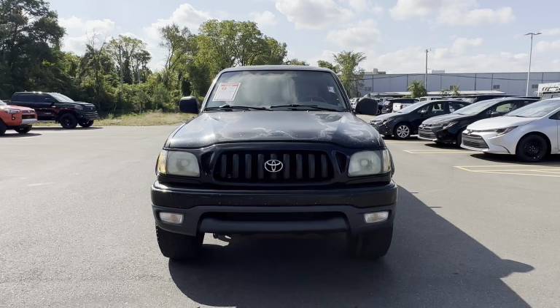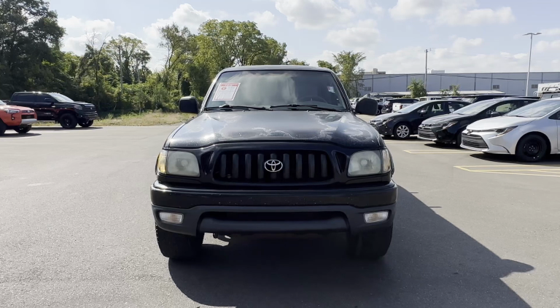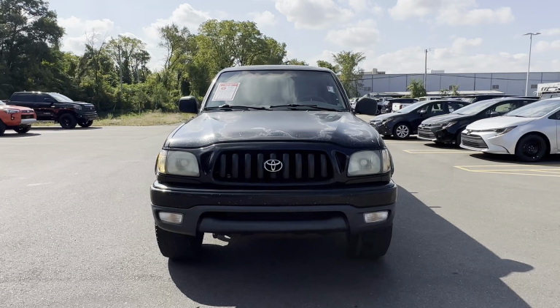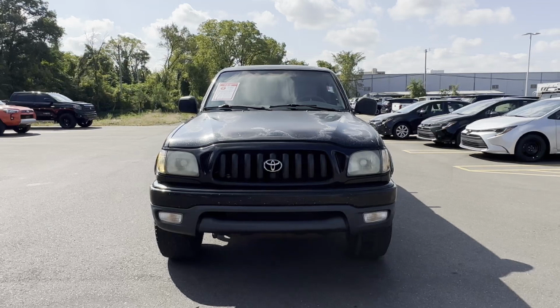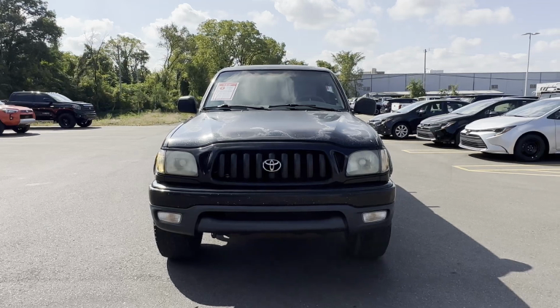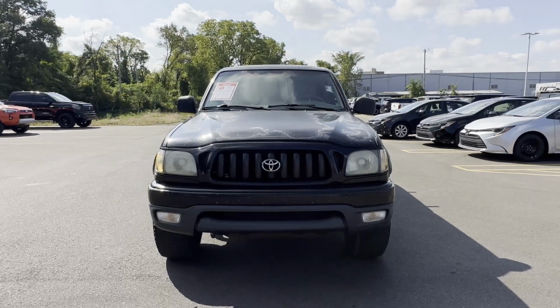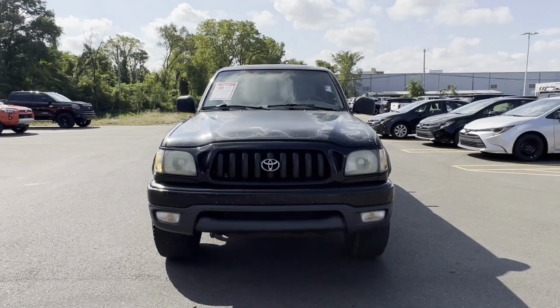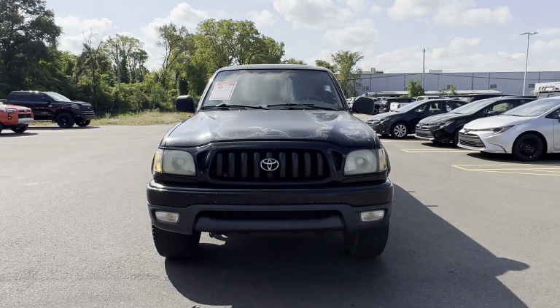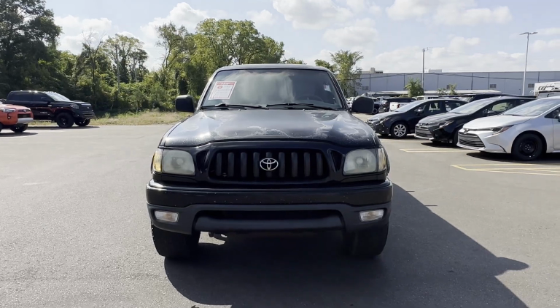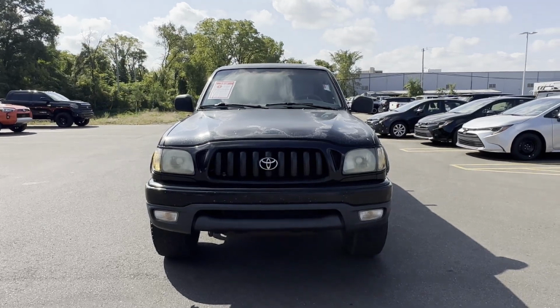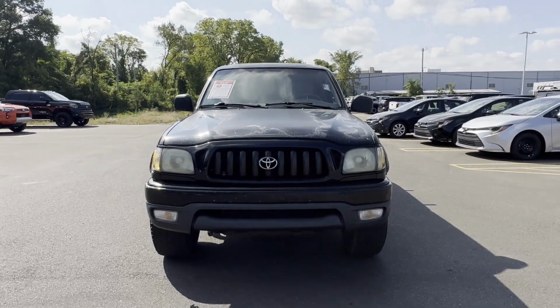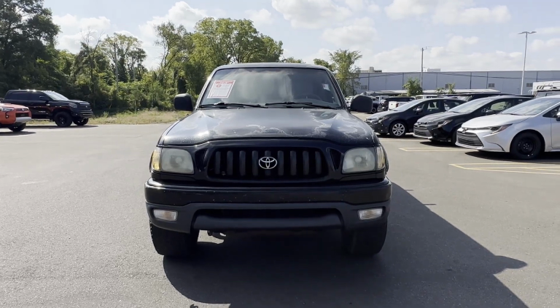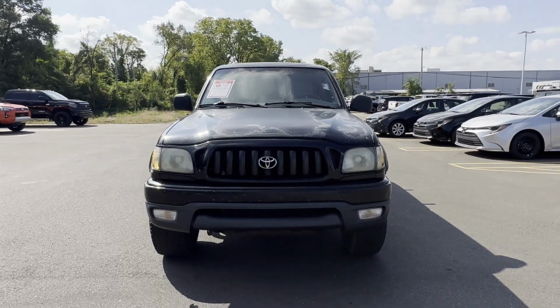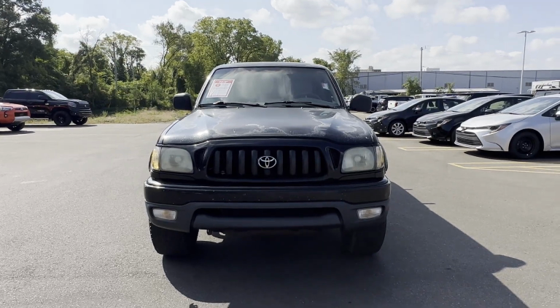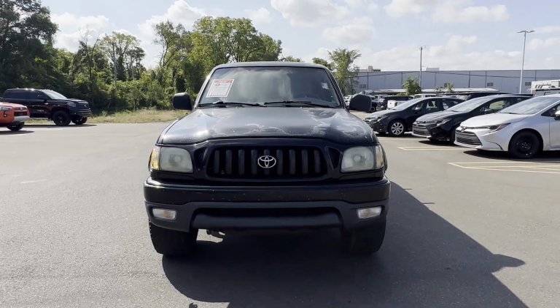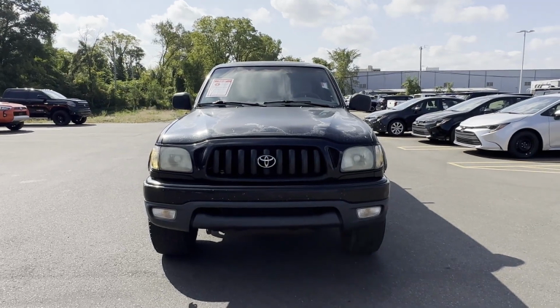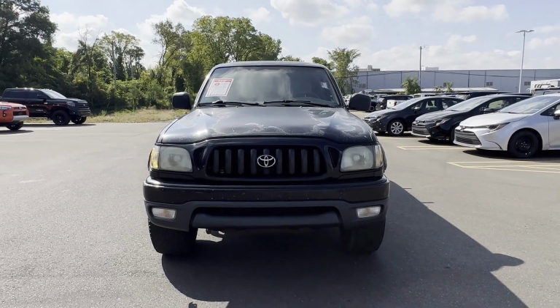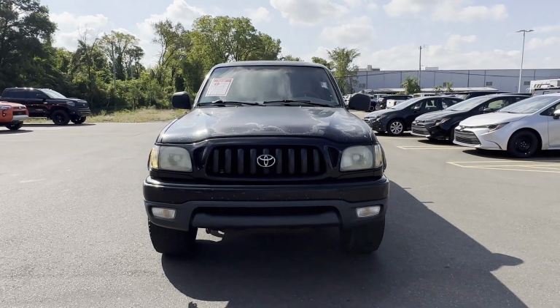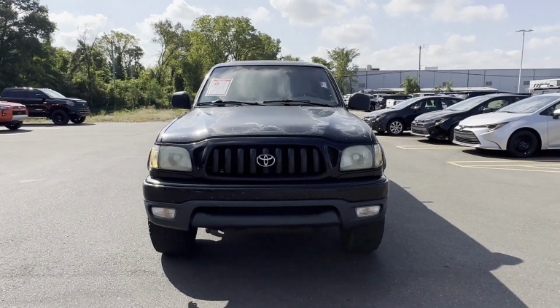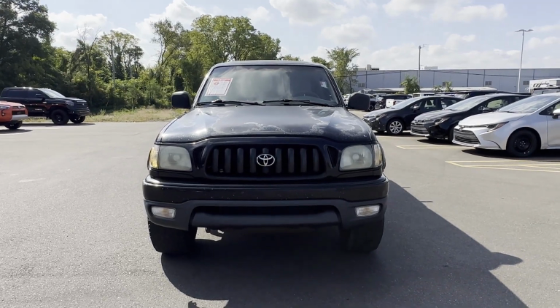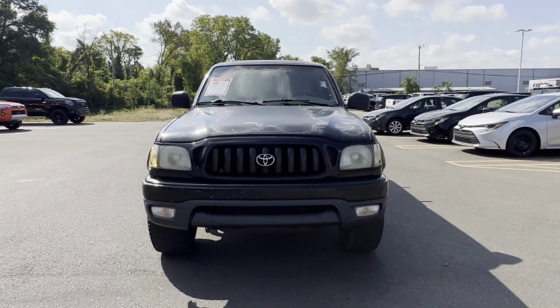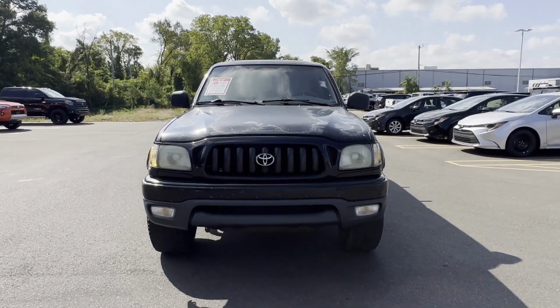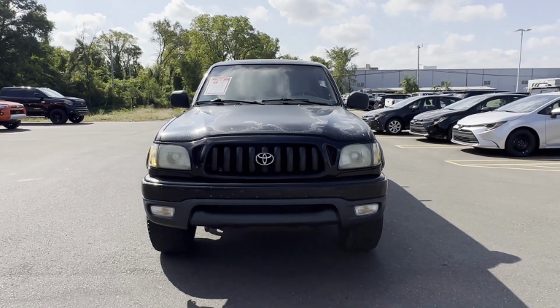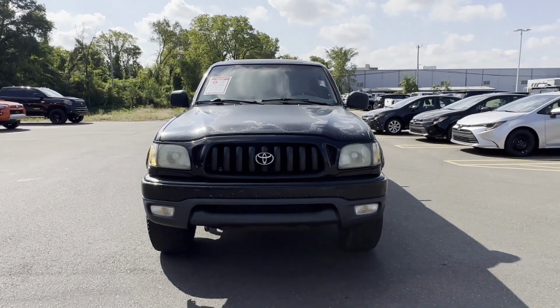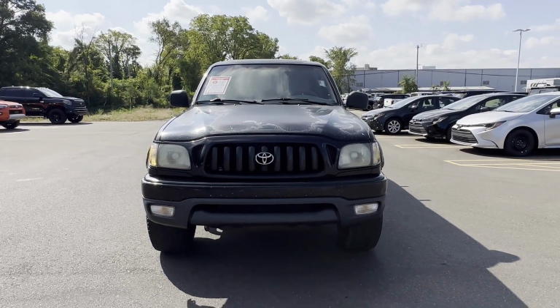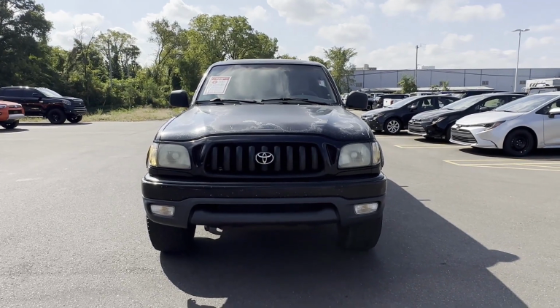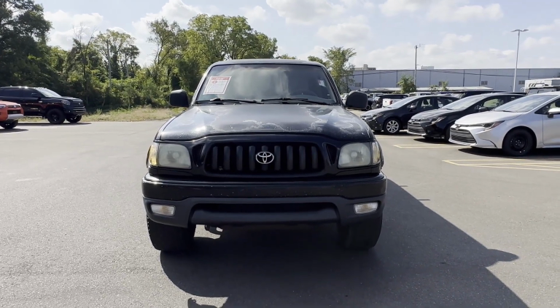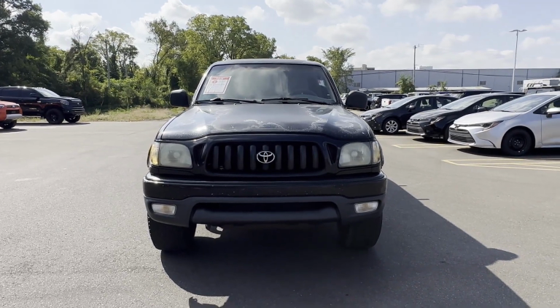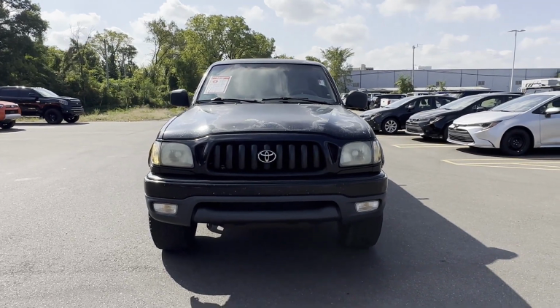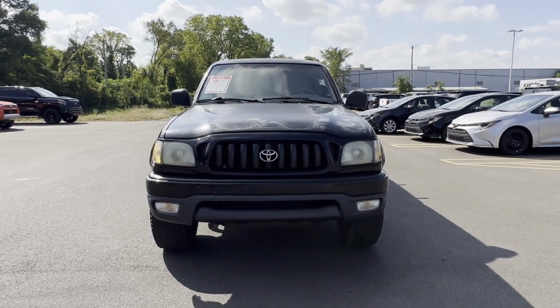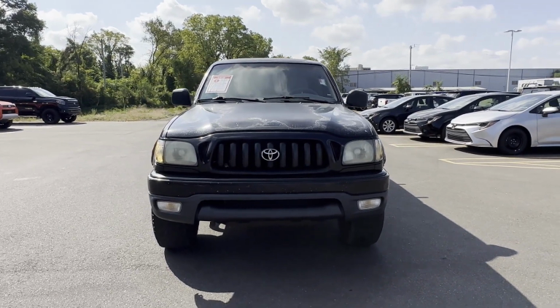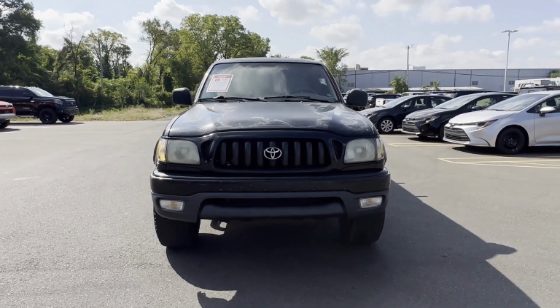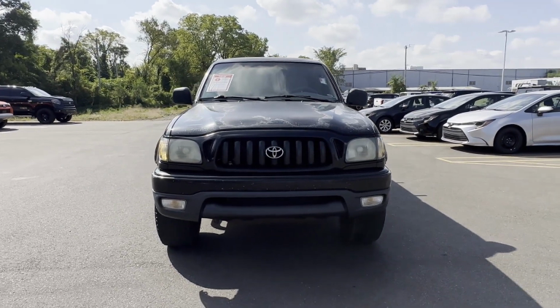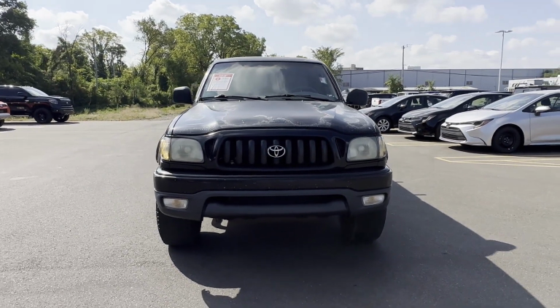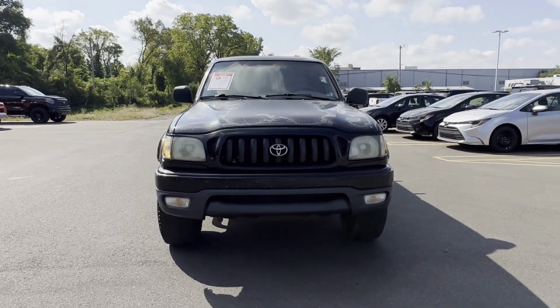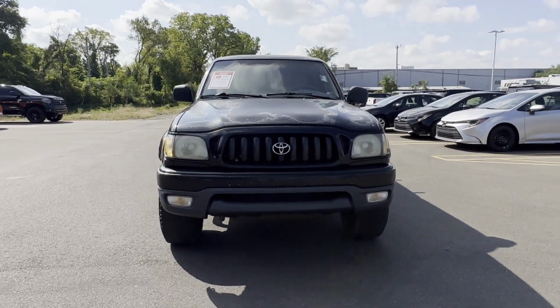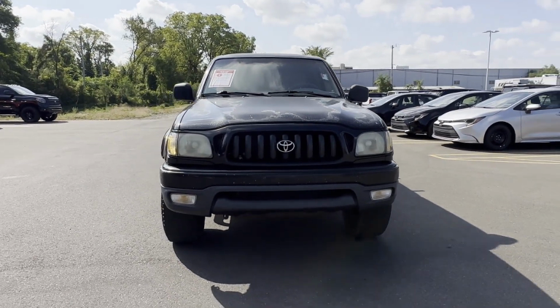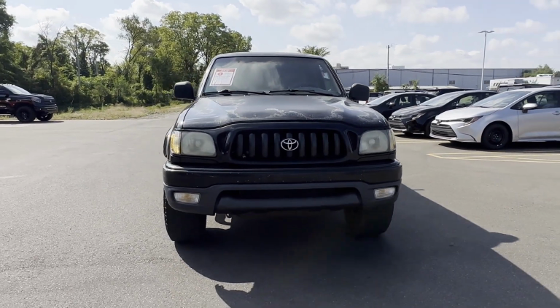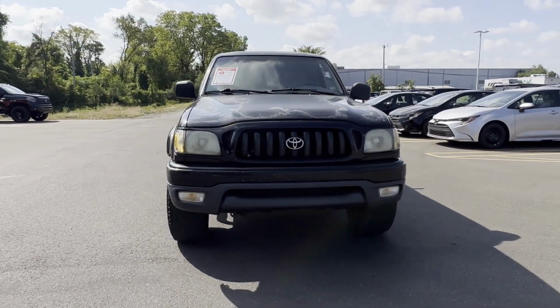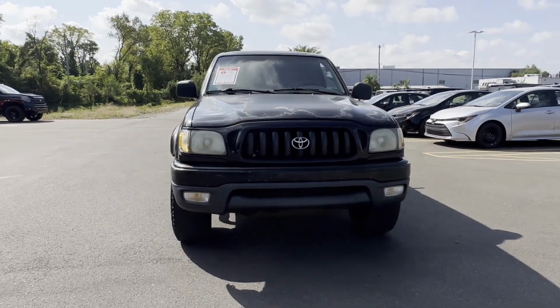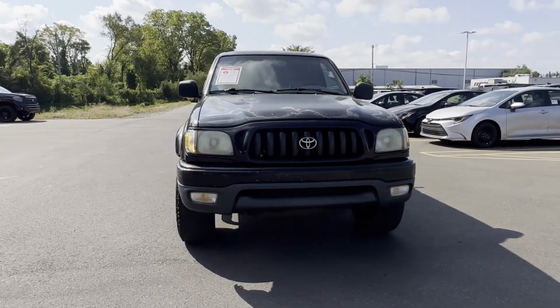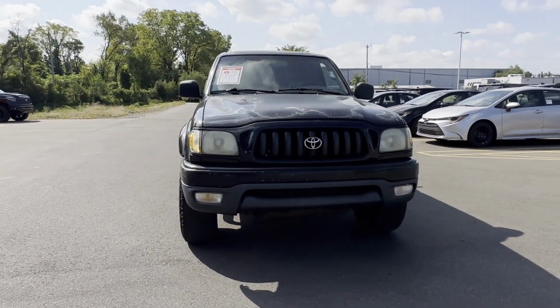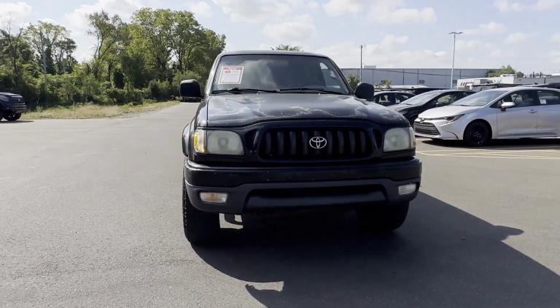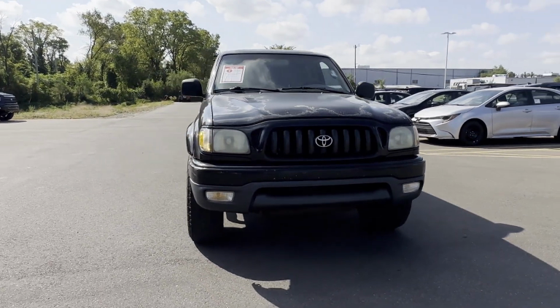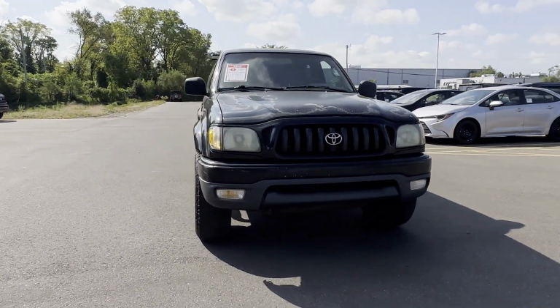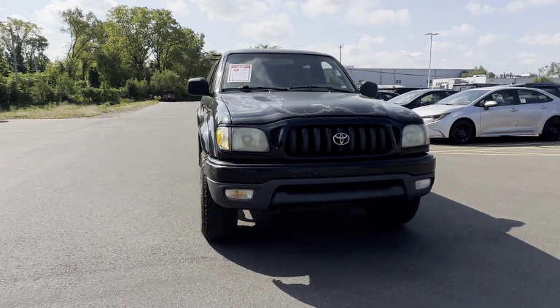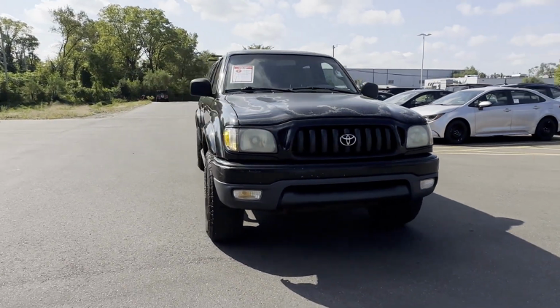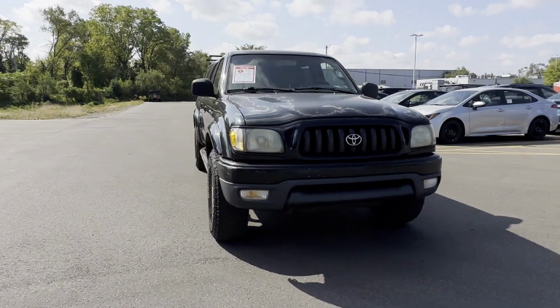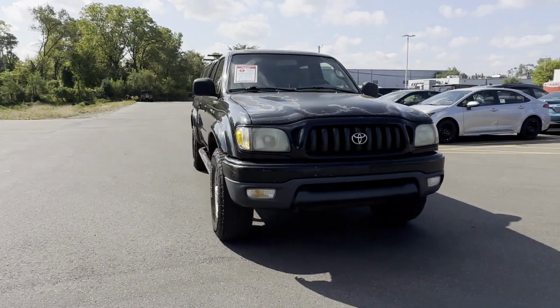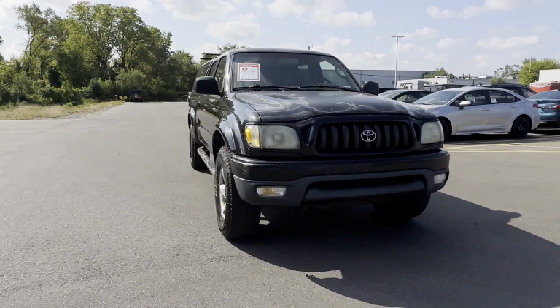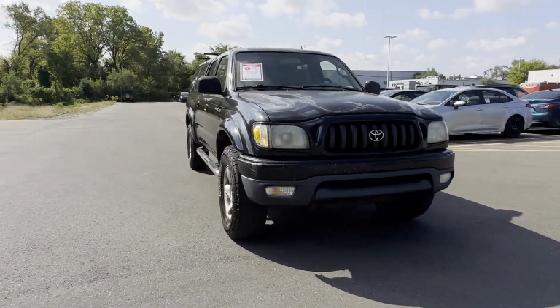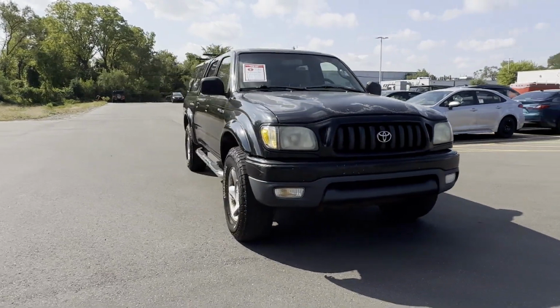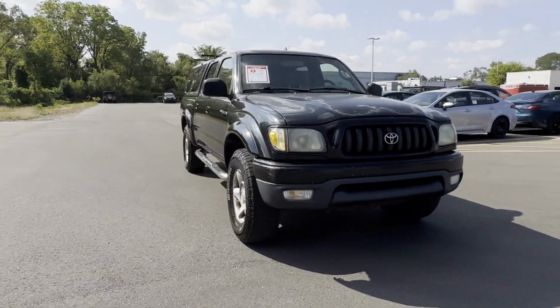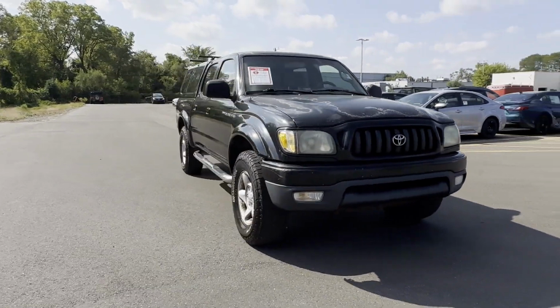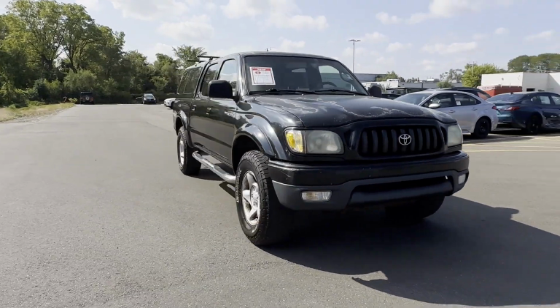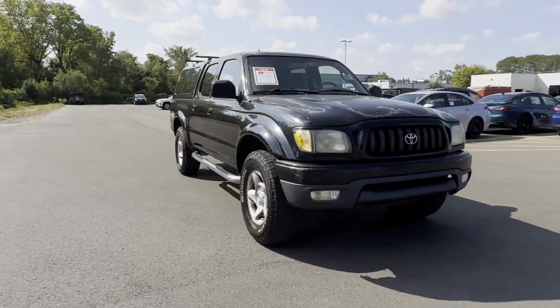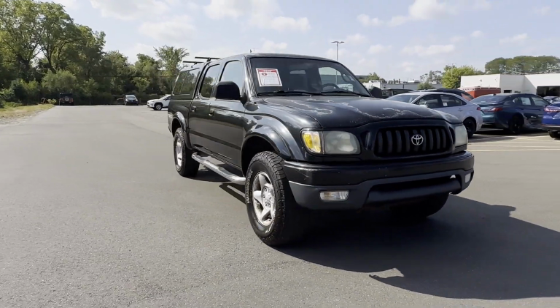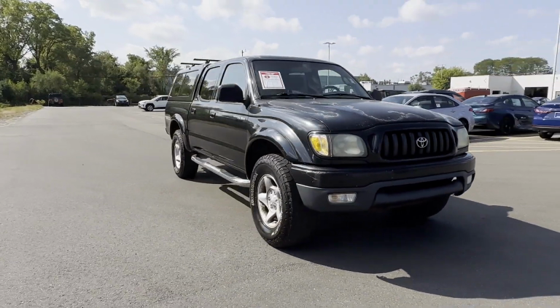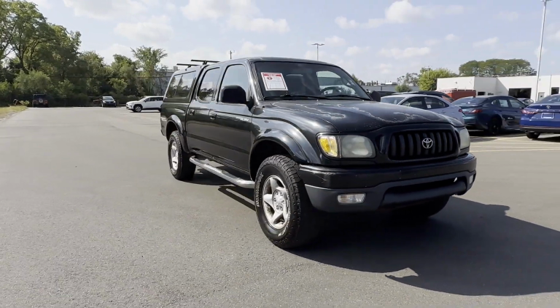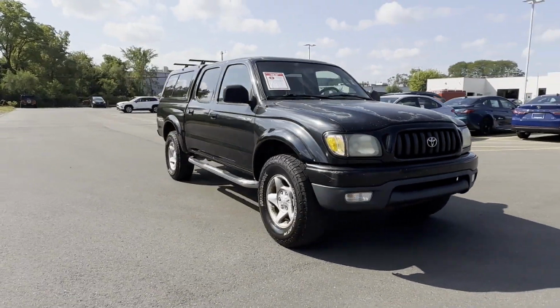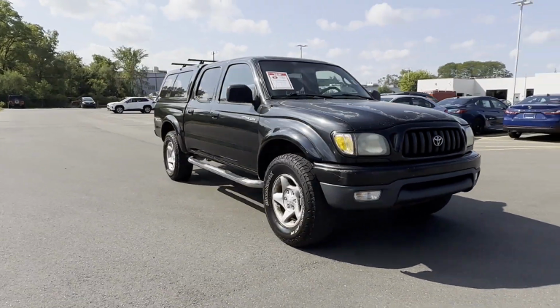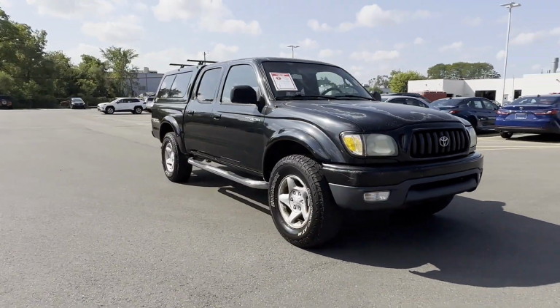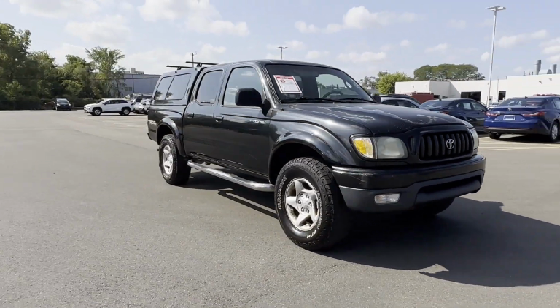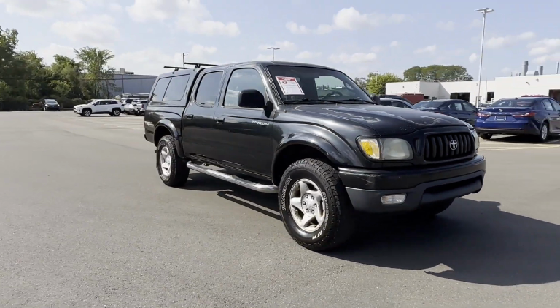2004 Toyota Tacoma. This pickup truck offers two full rows of seating for premium comfort.